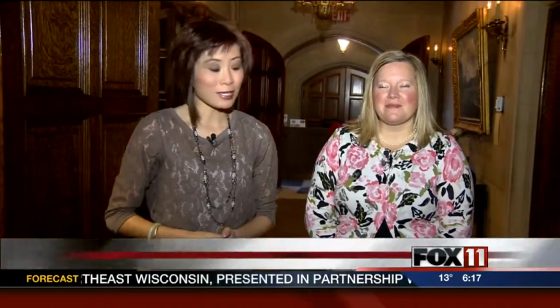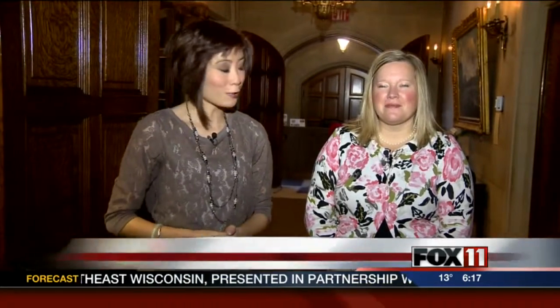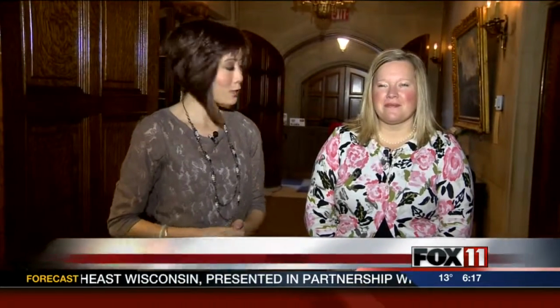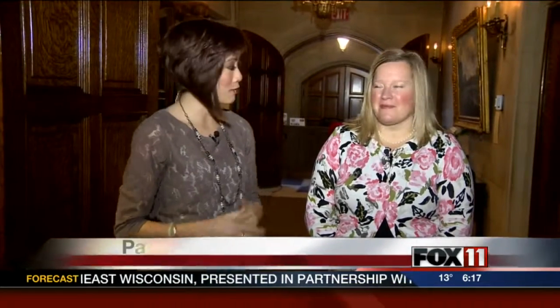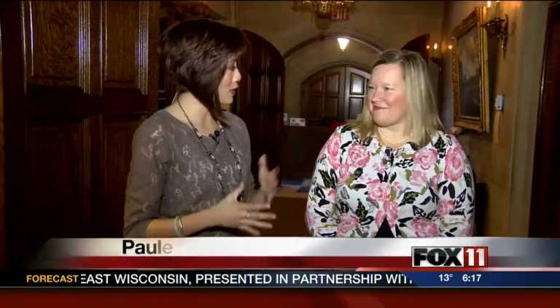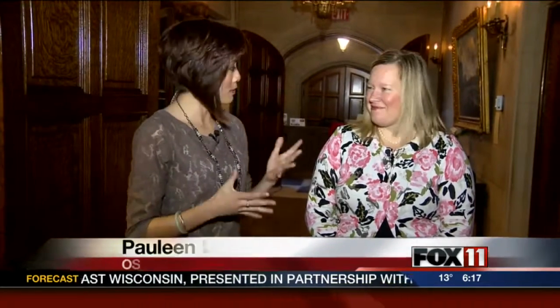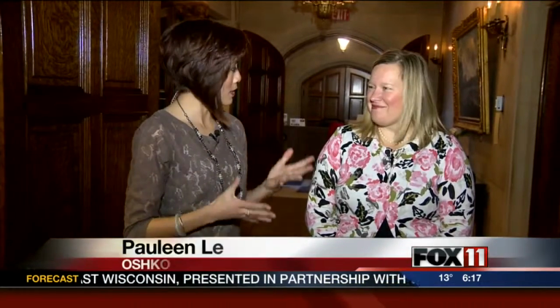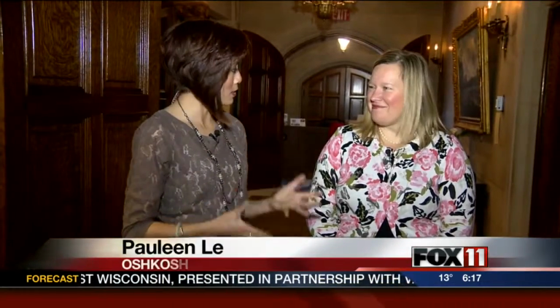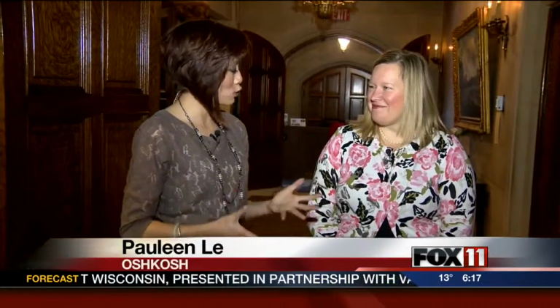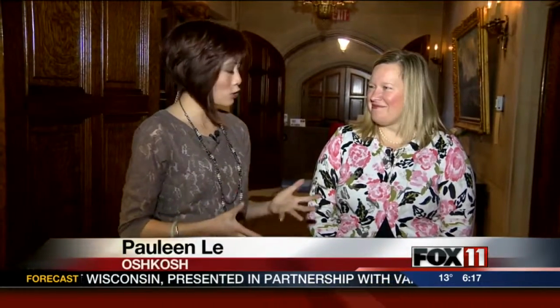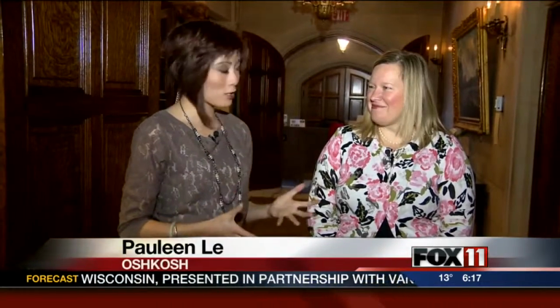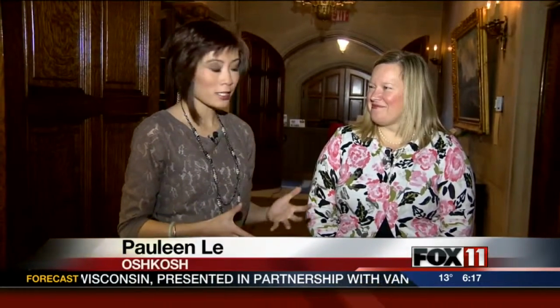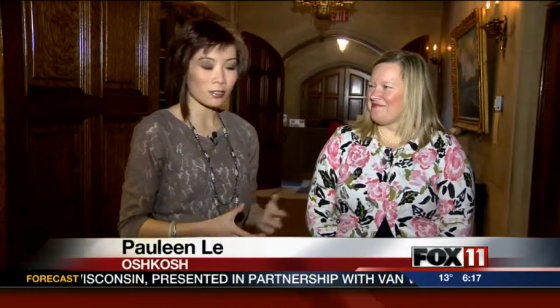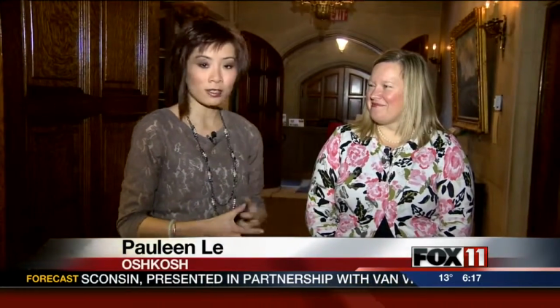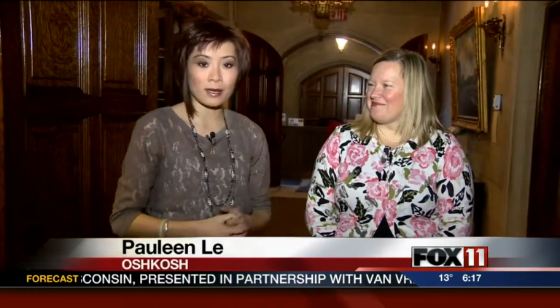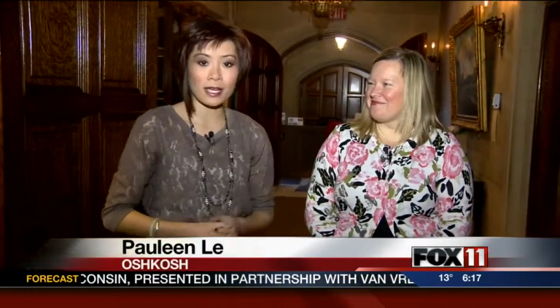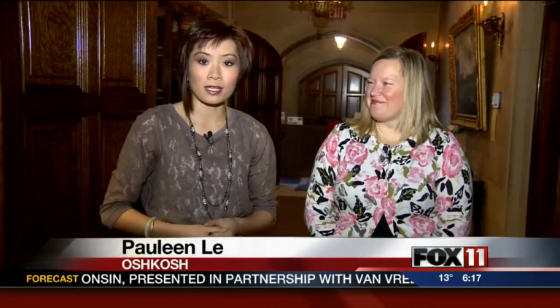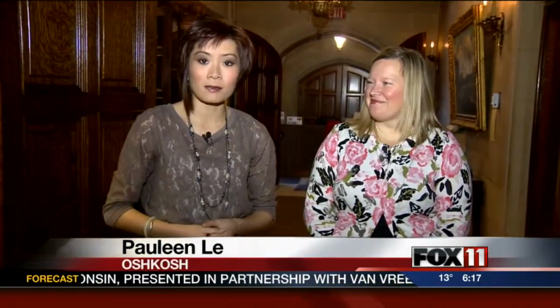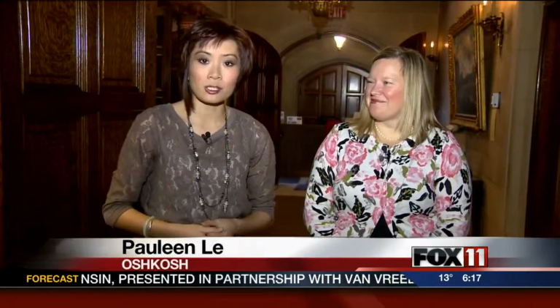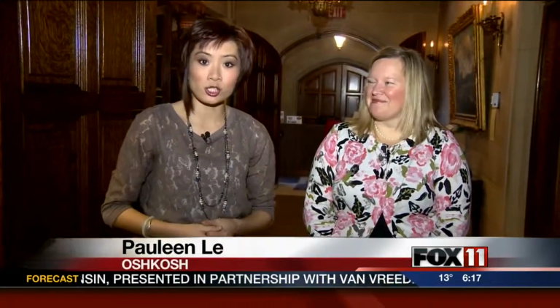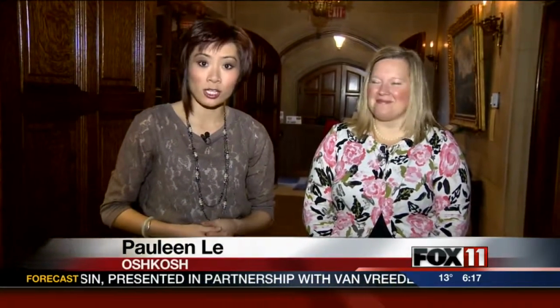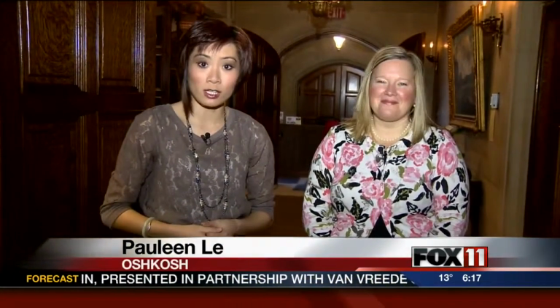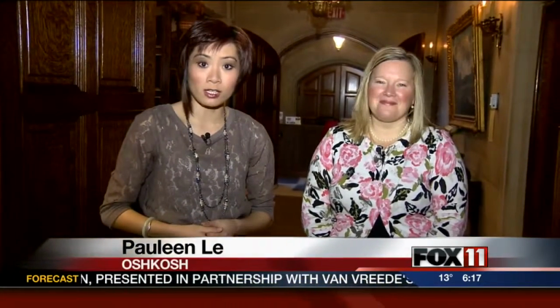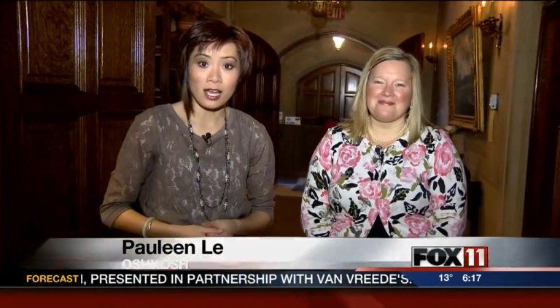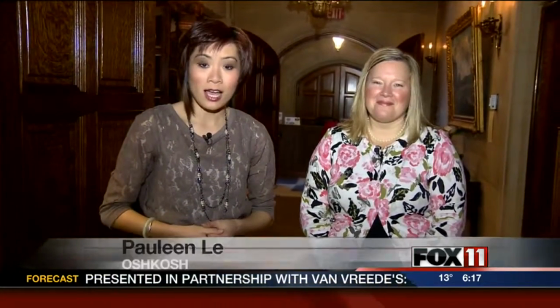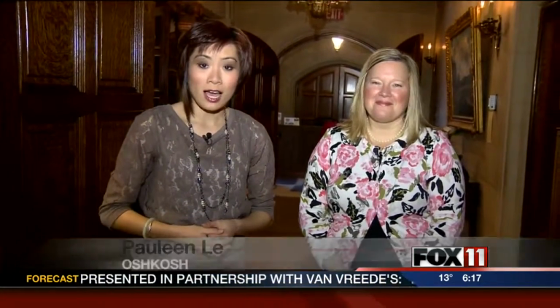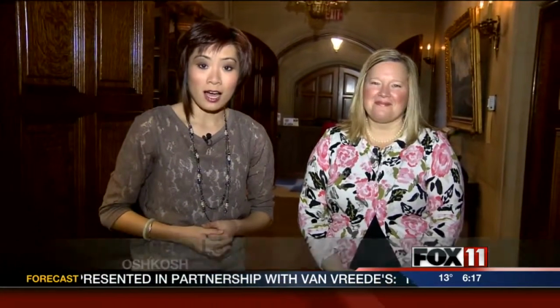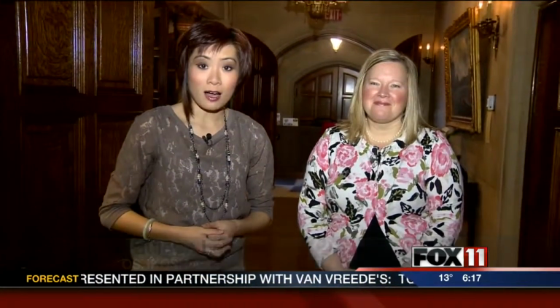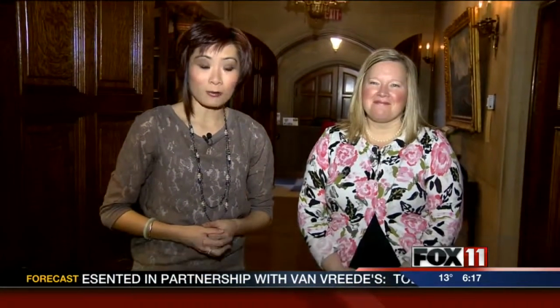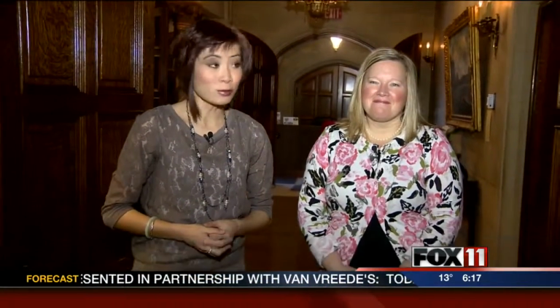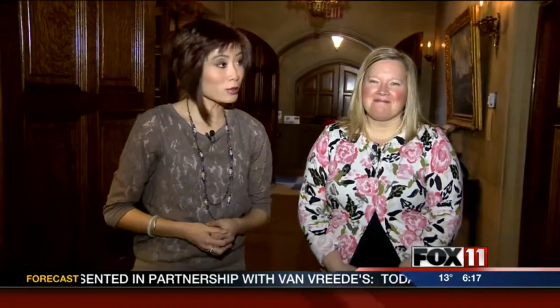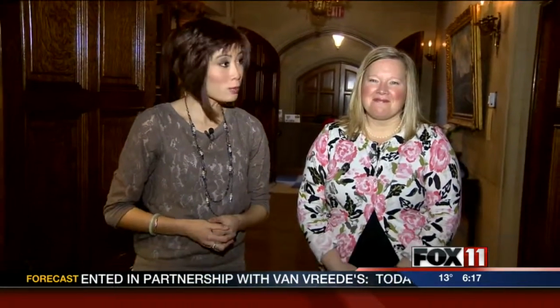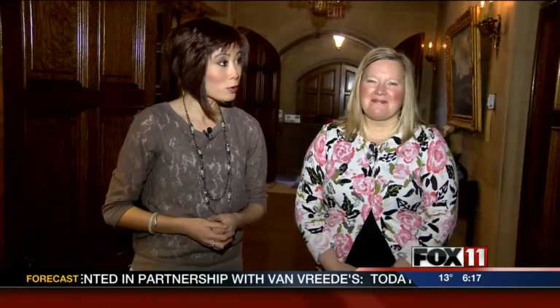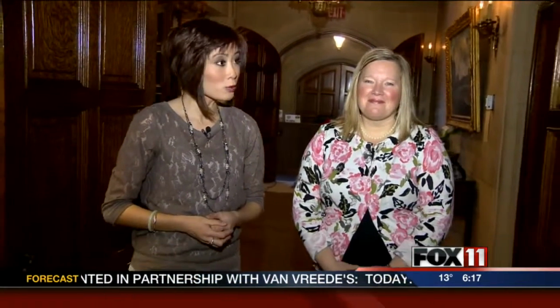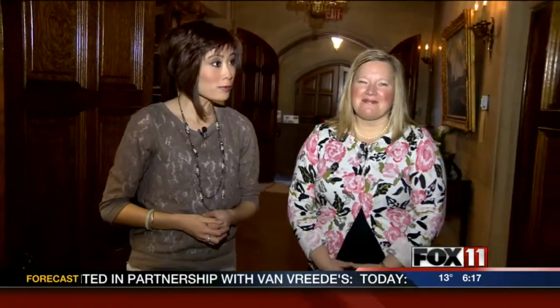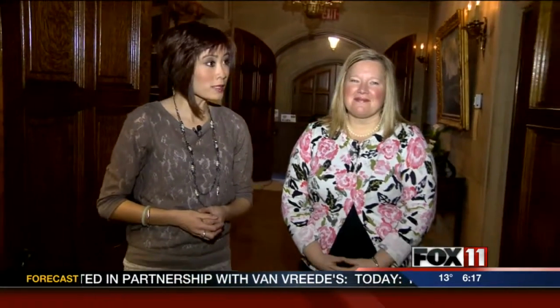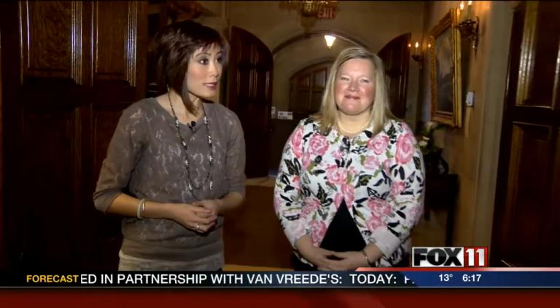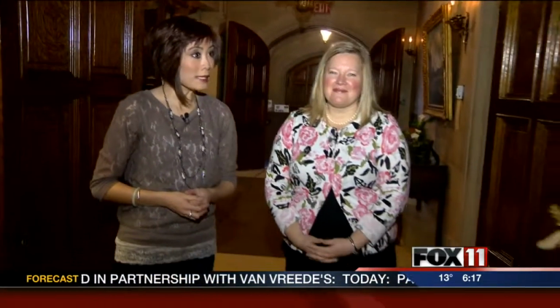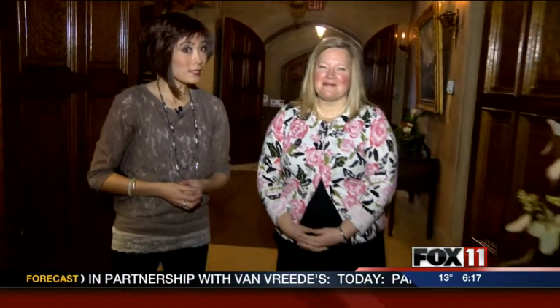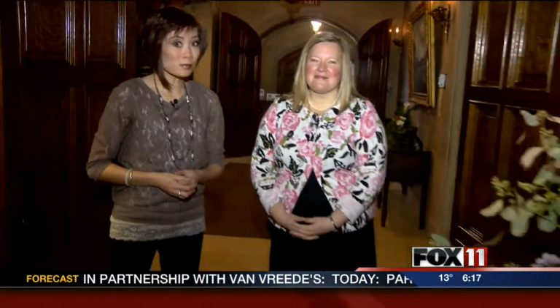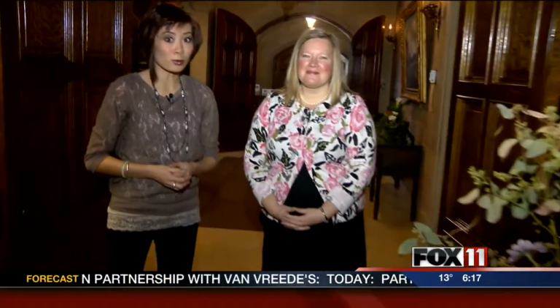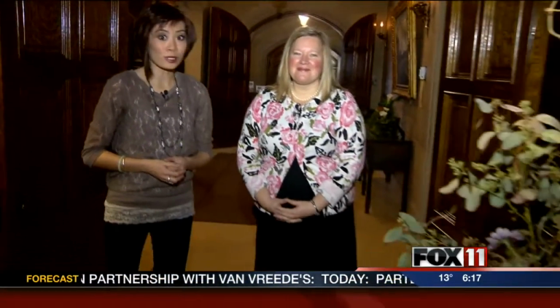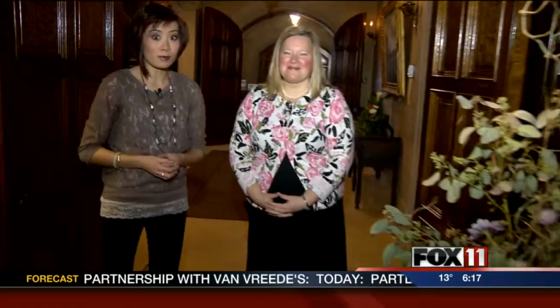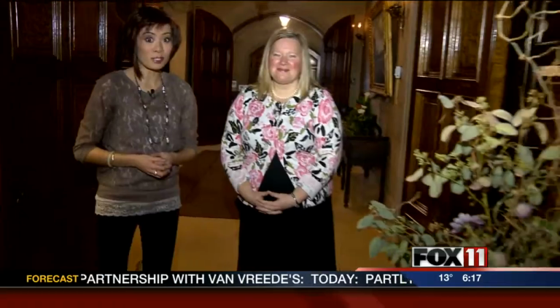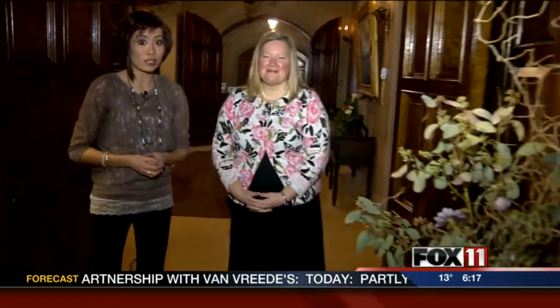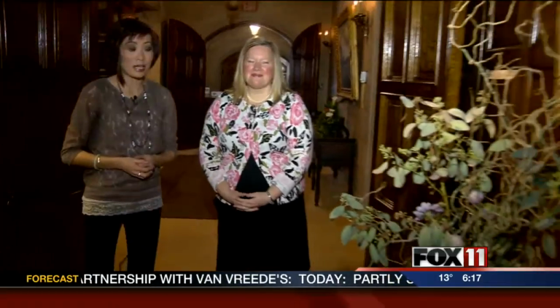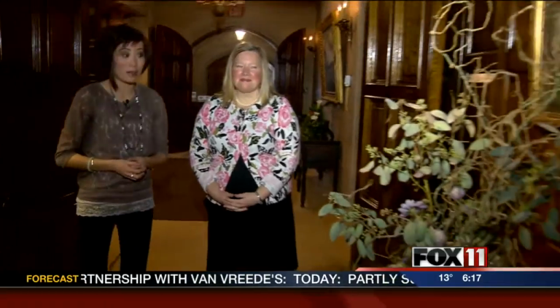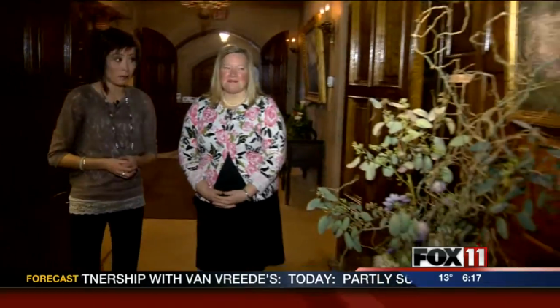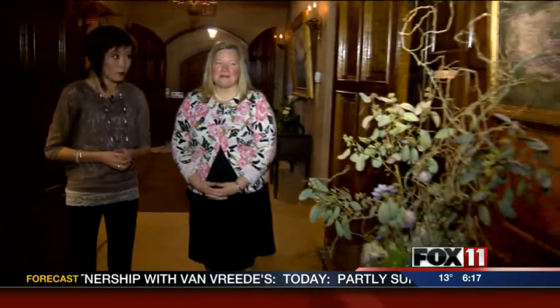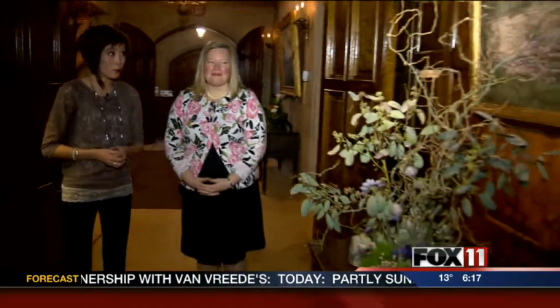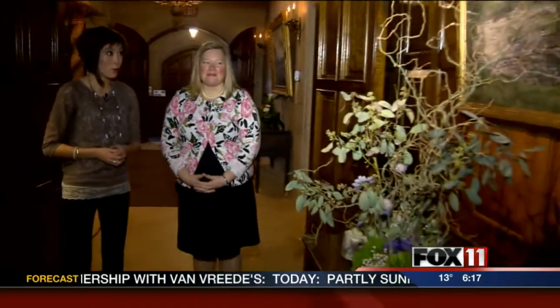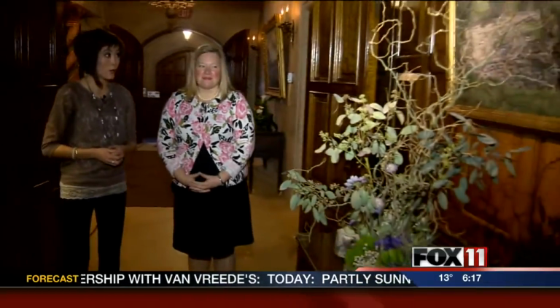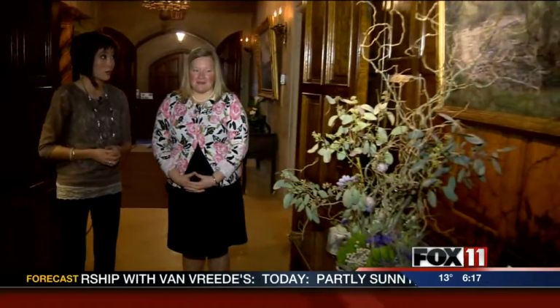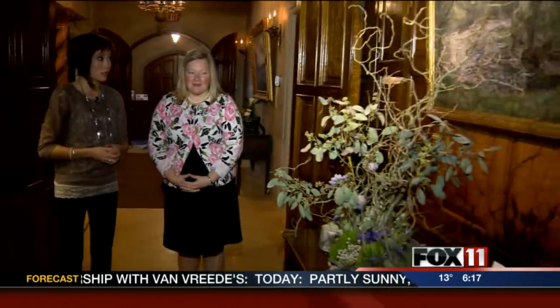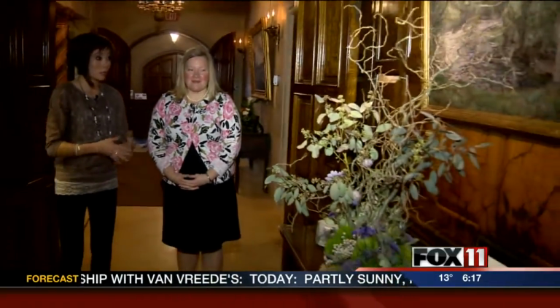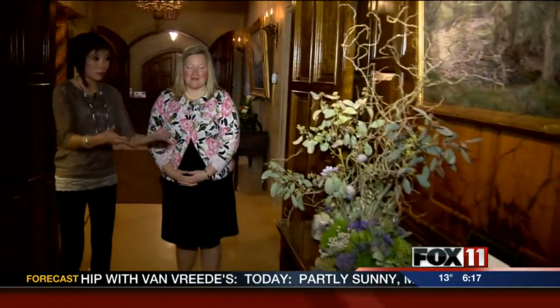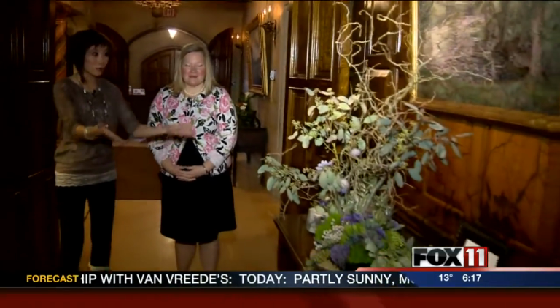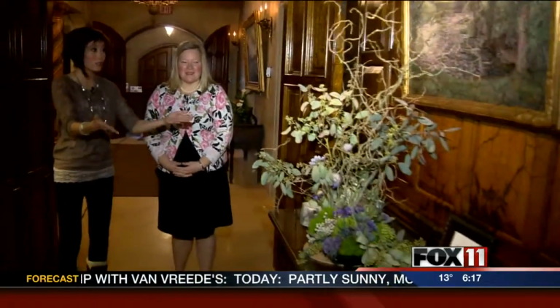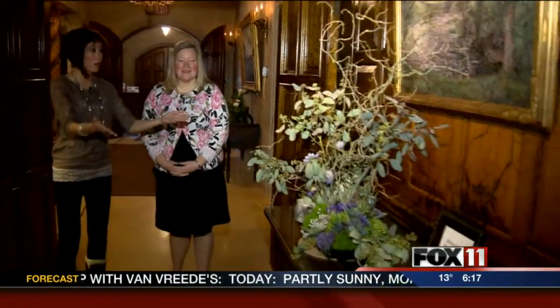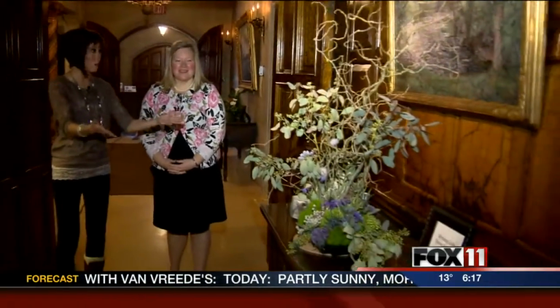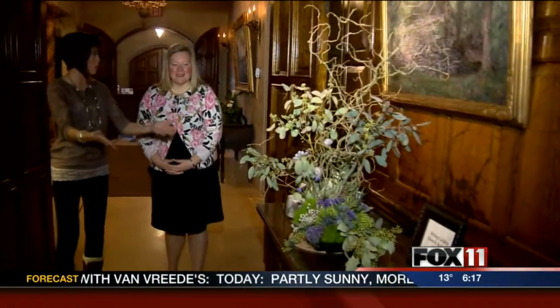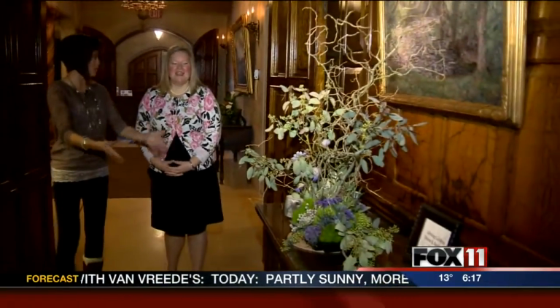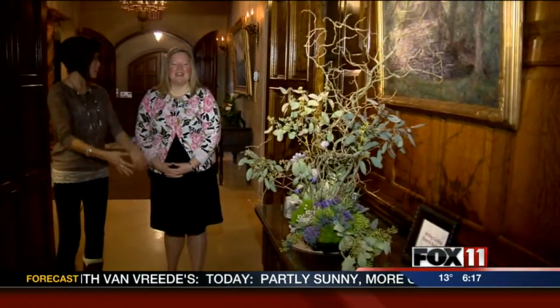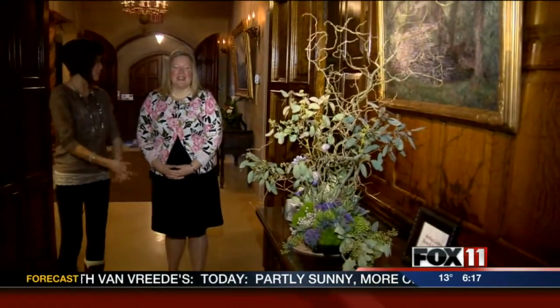Good morning, everyone. I'm here with Event Manager here at the Paint, Michelle. Rooms of Blooms is pretty much everywhere, including the hallways.